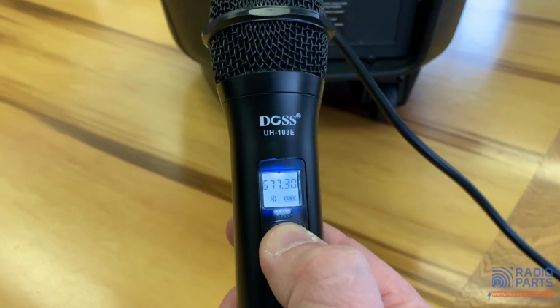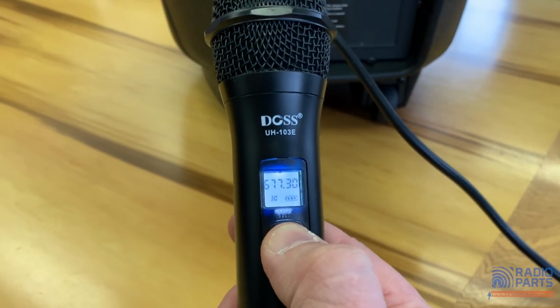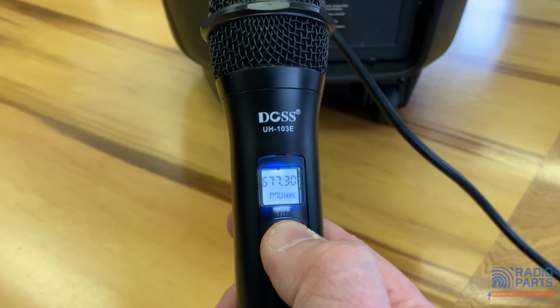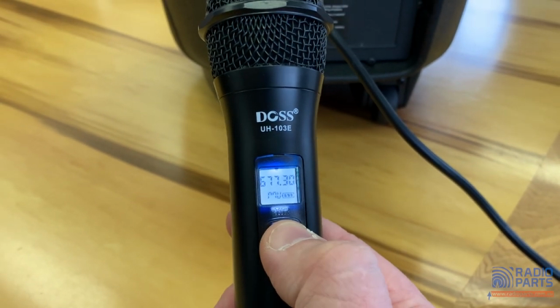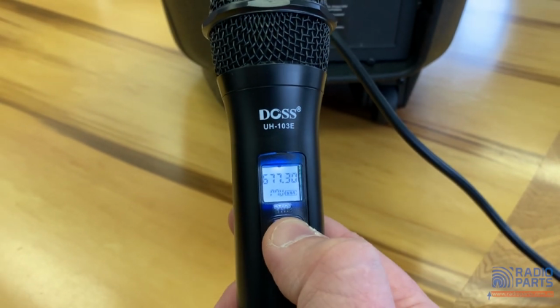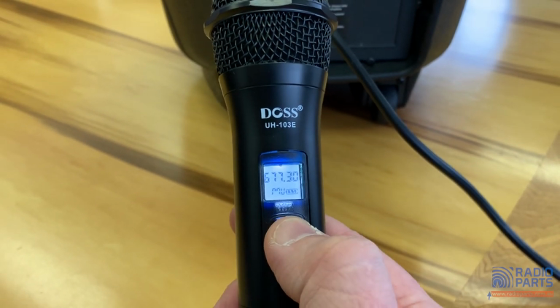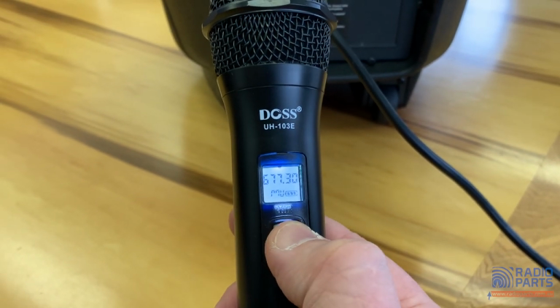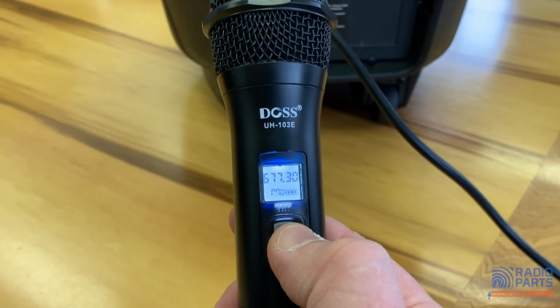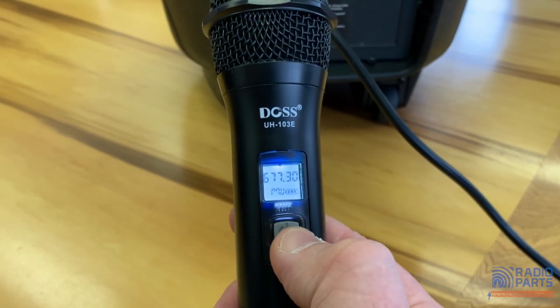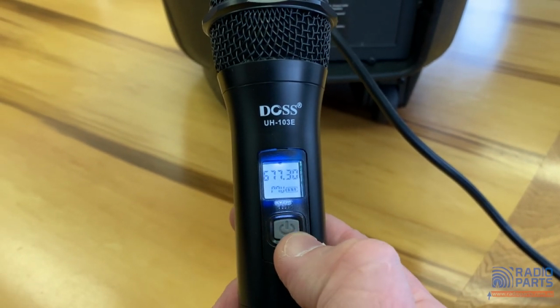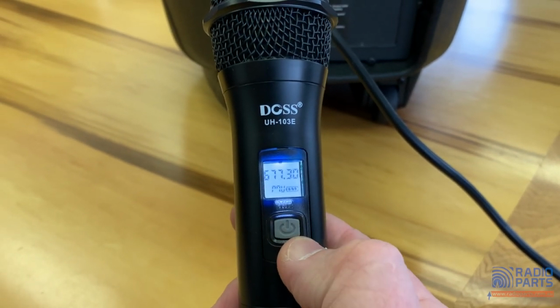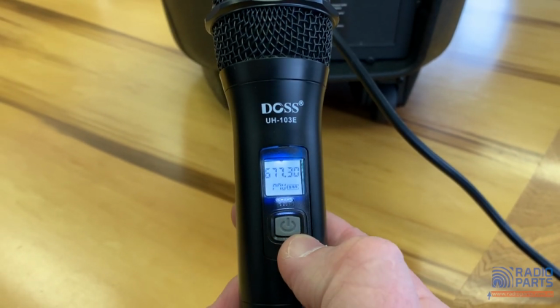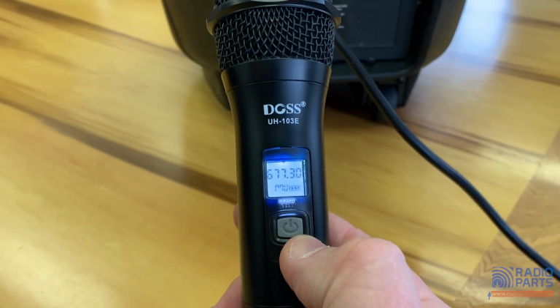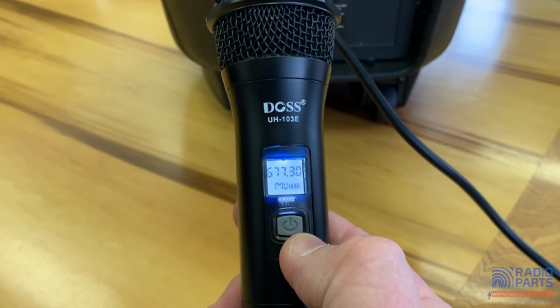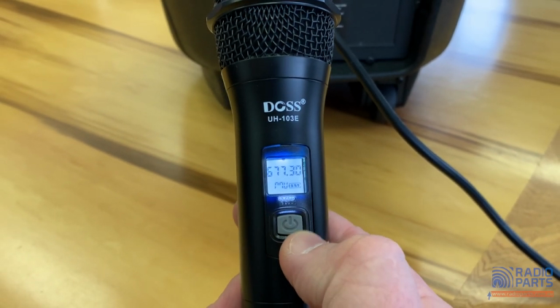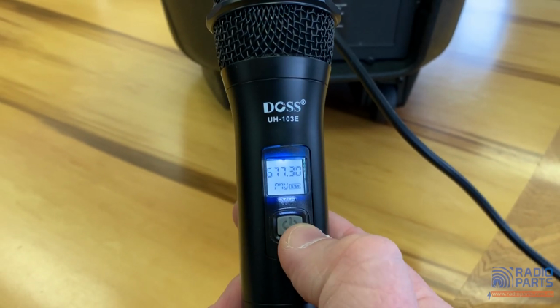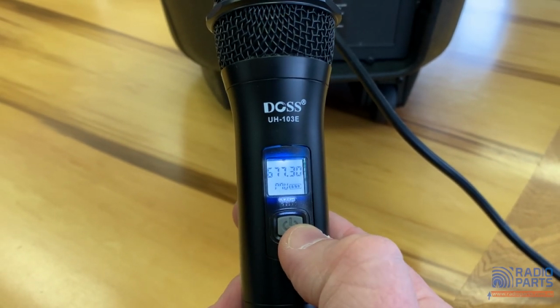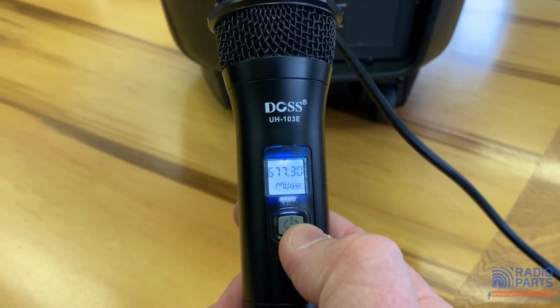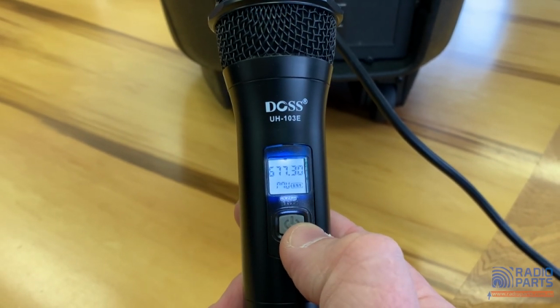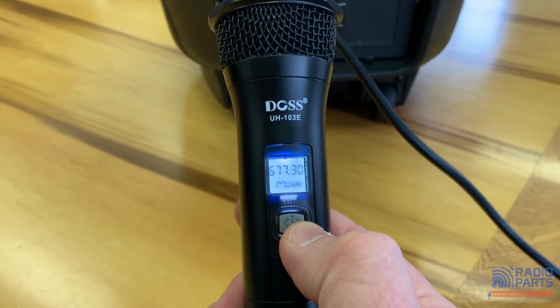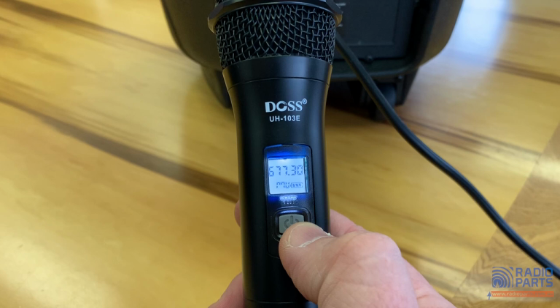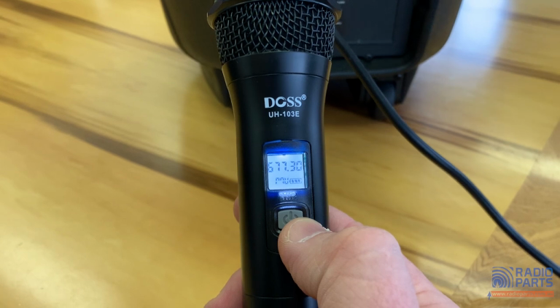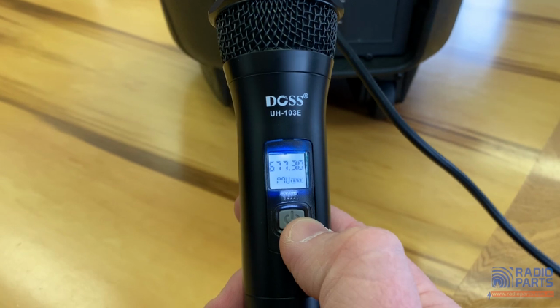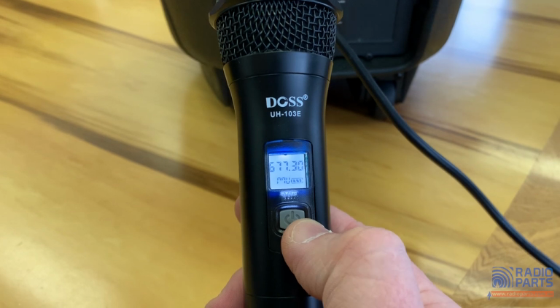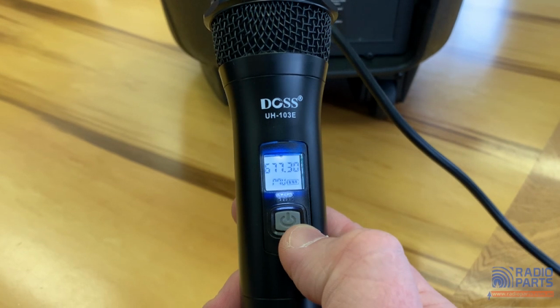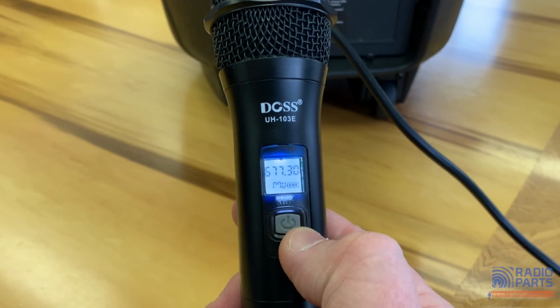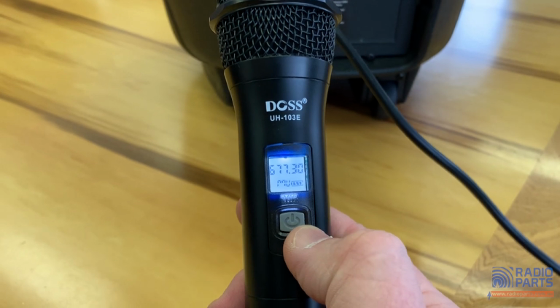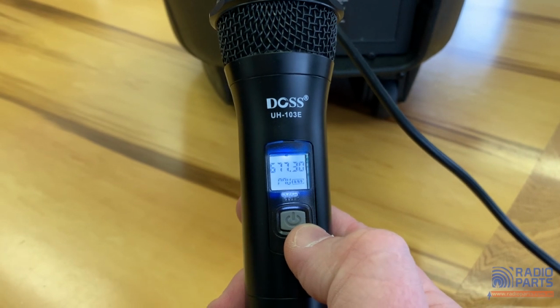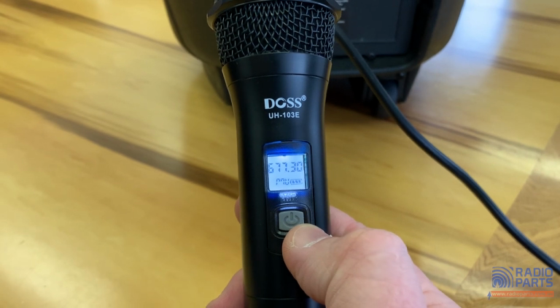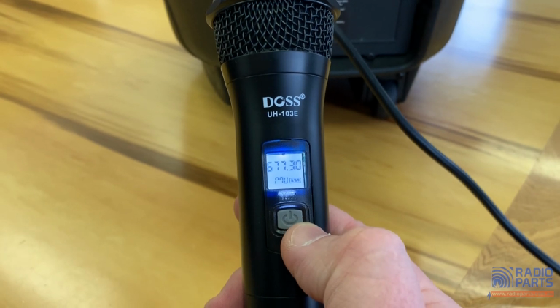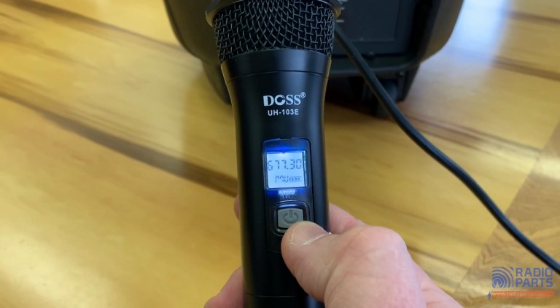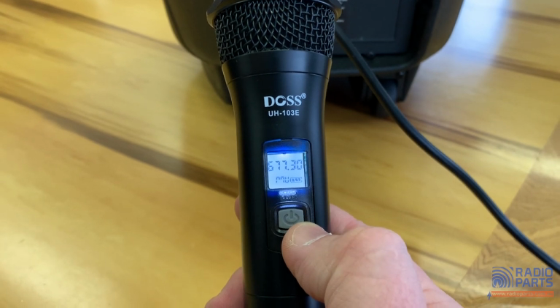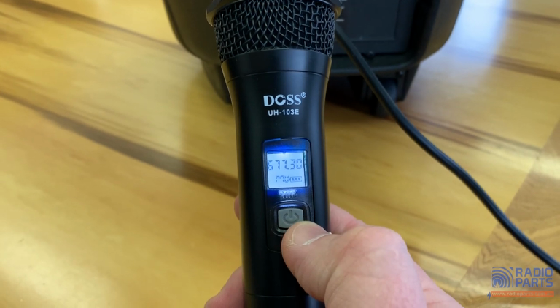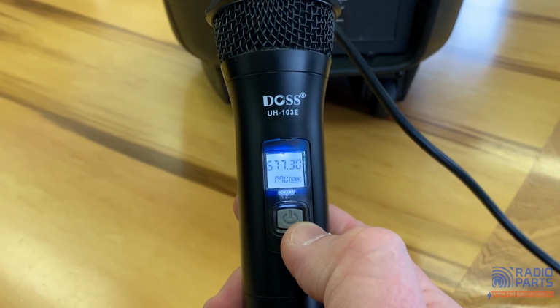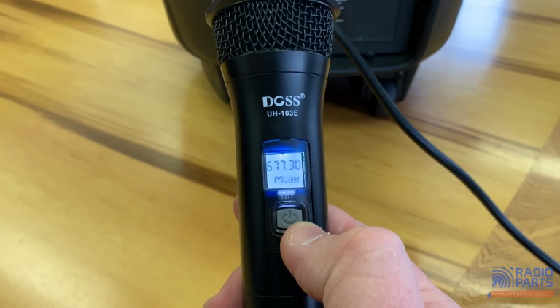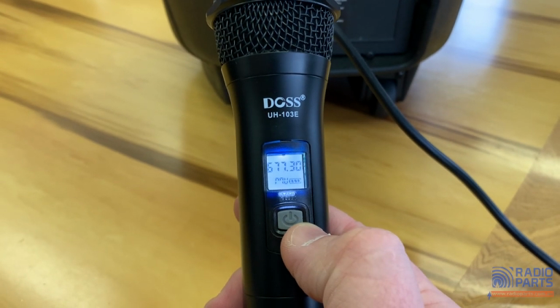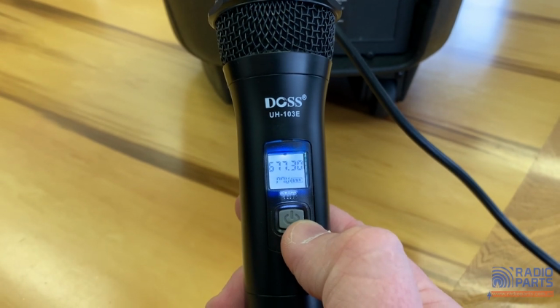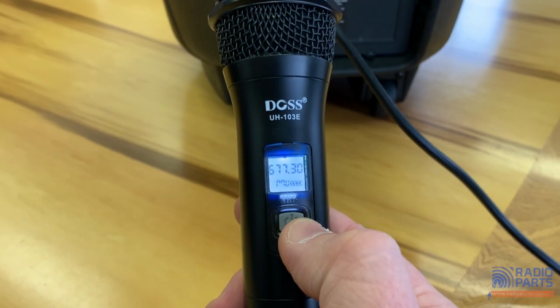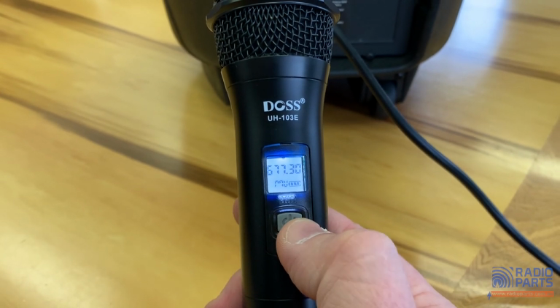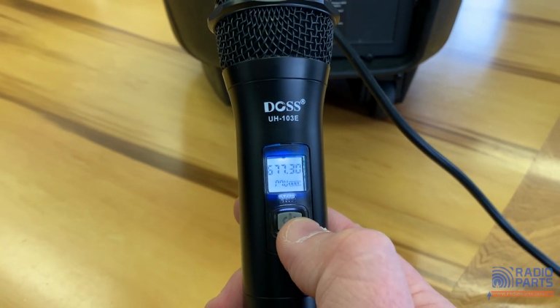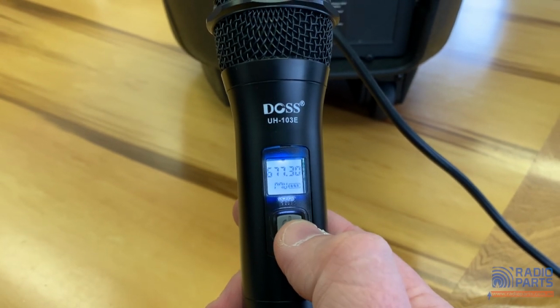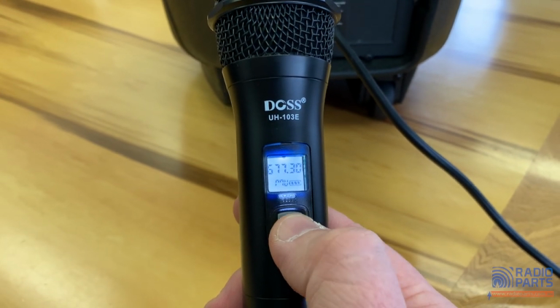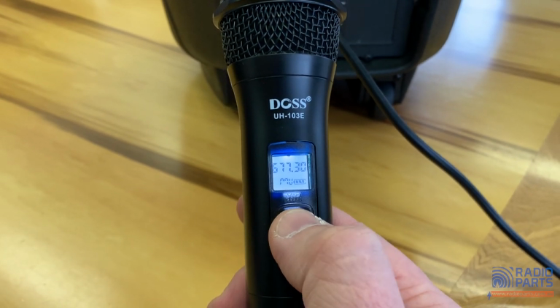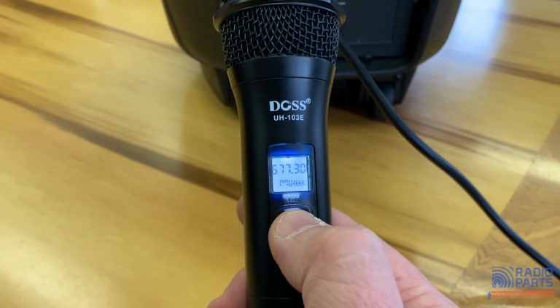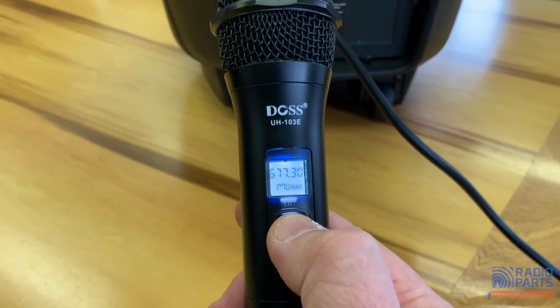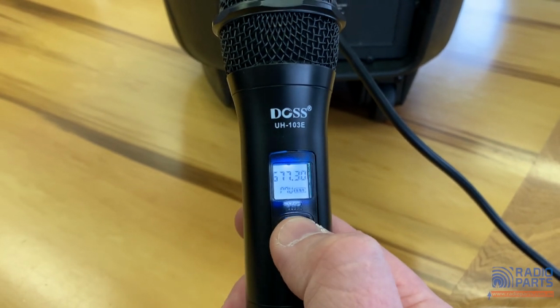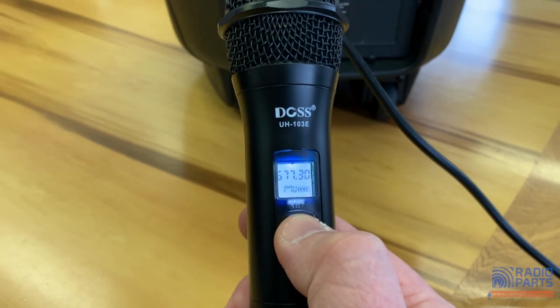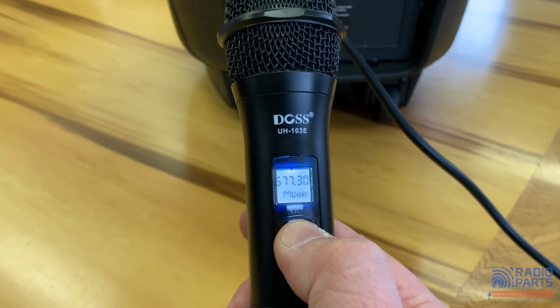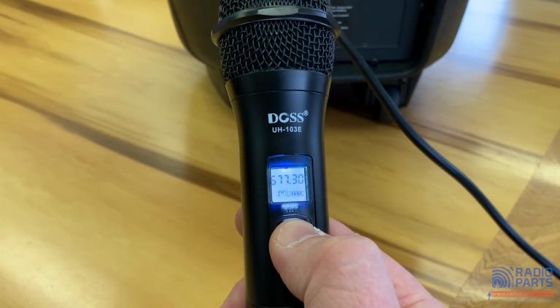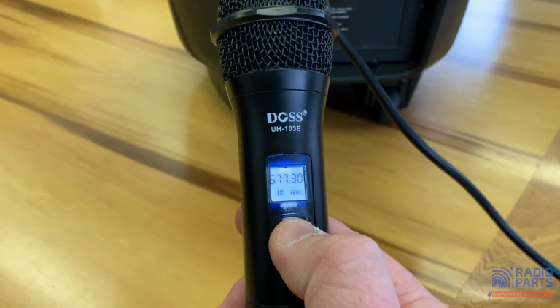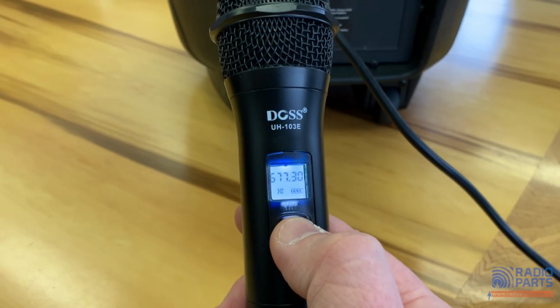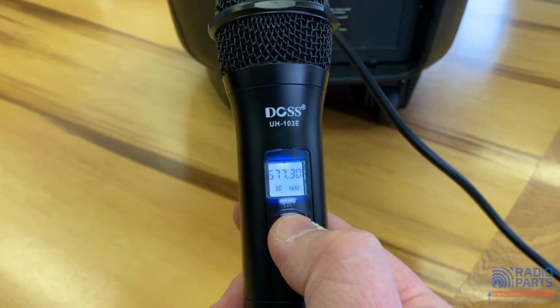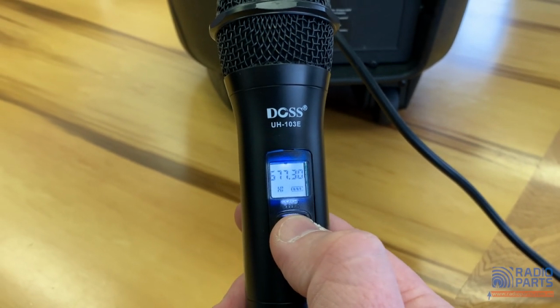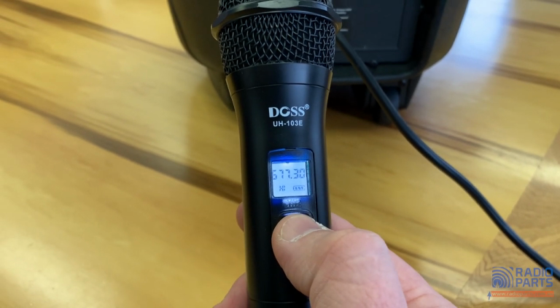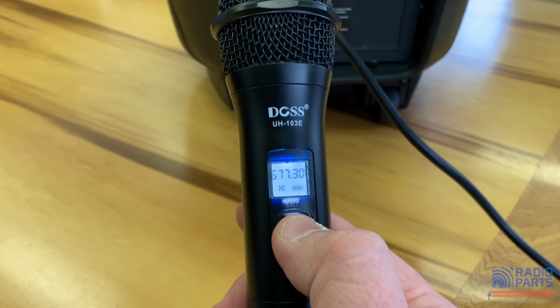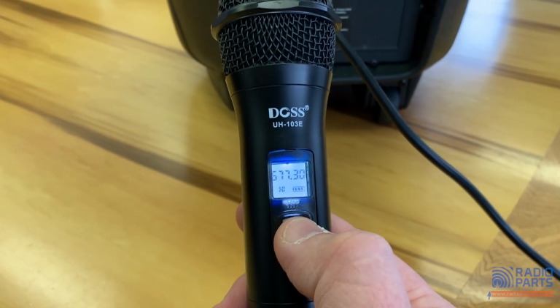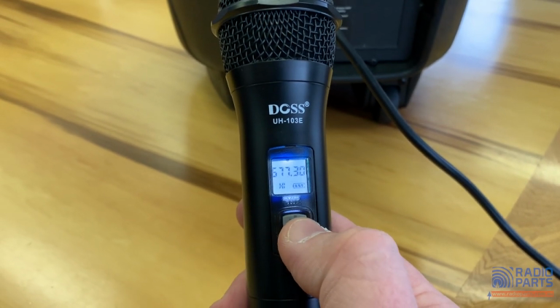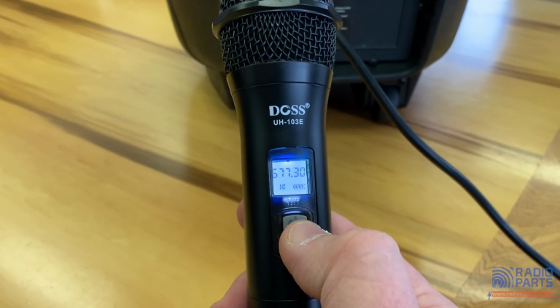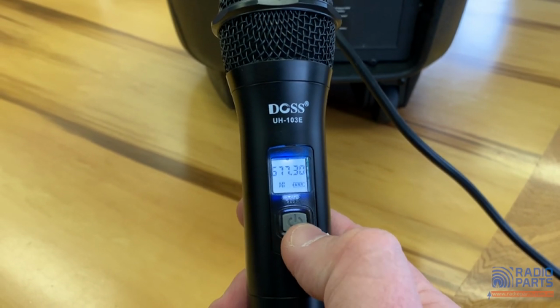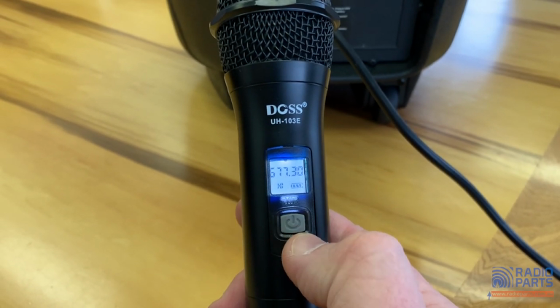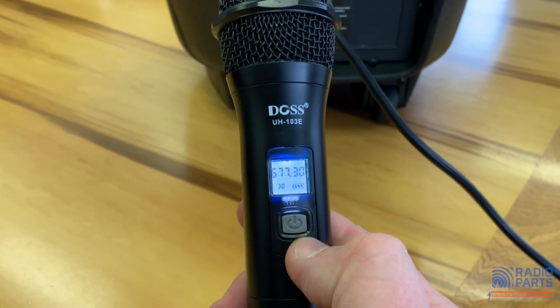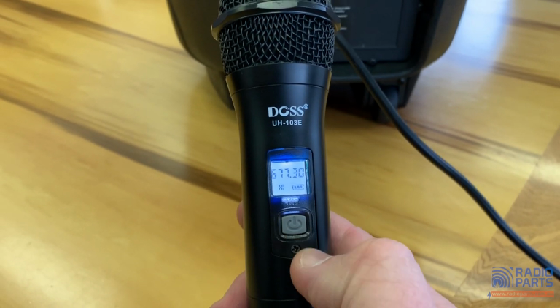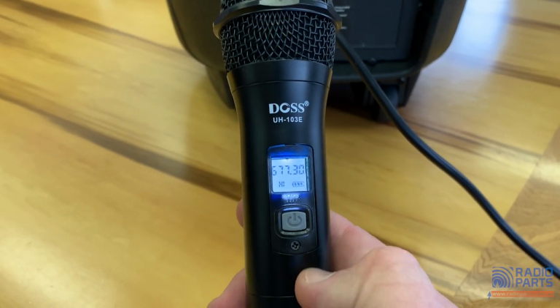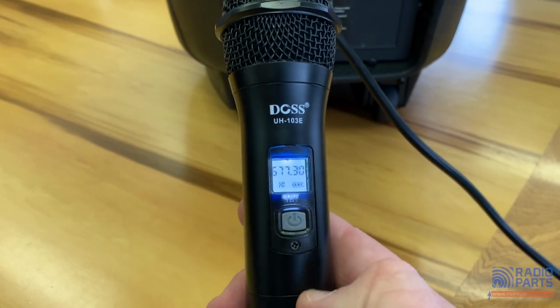If I press the button on here it'll go to — that's supposed to be an MU for mute — so it's currently muted. Press it again and it goes back to high power.